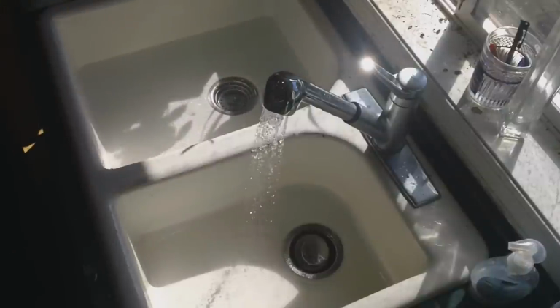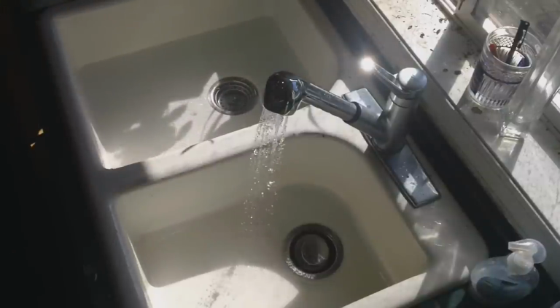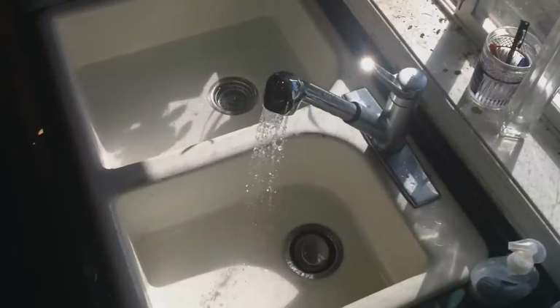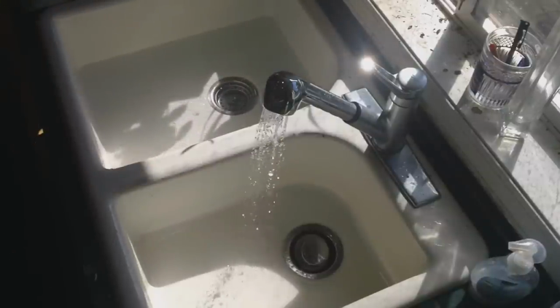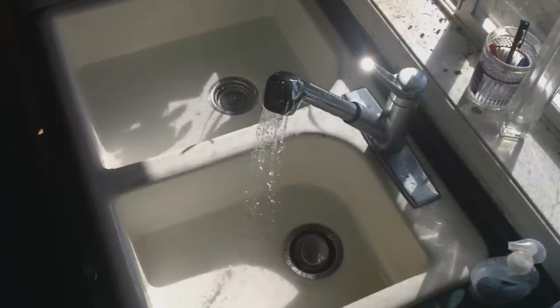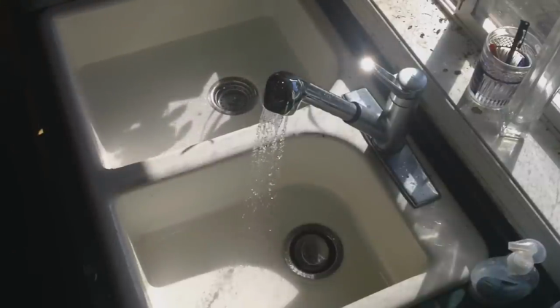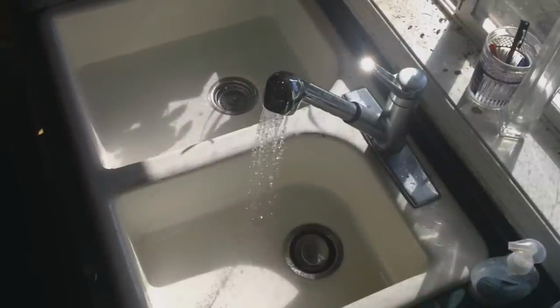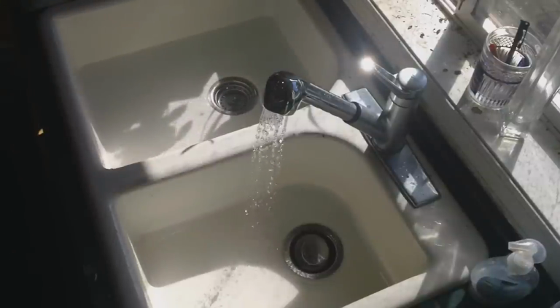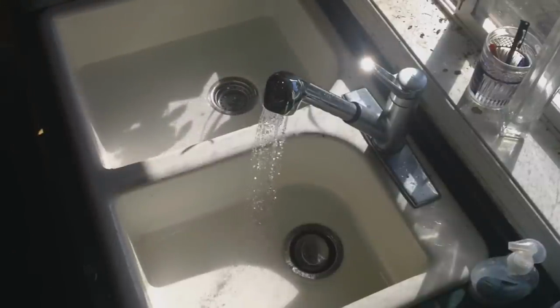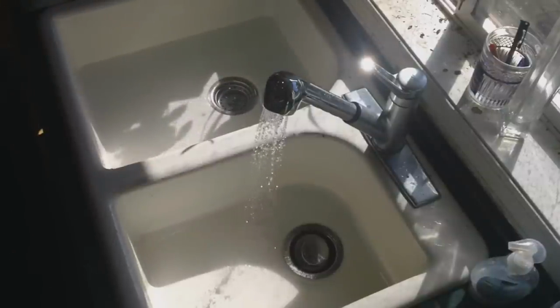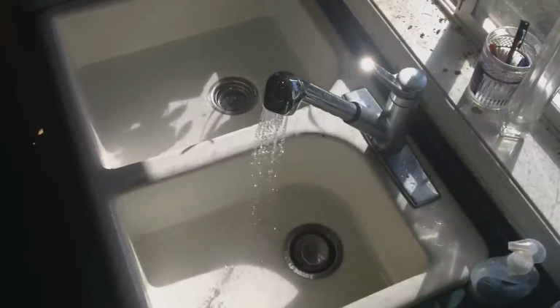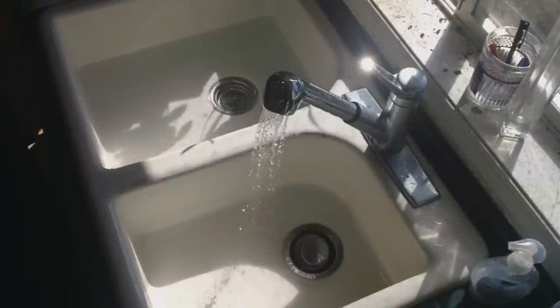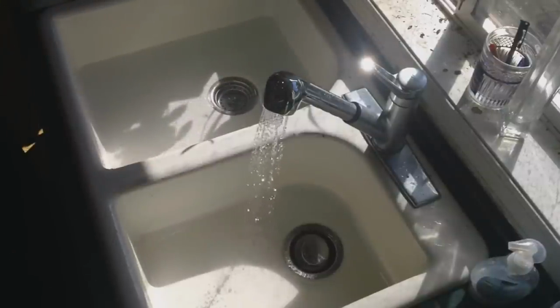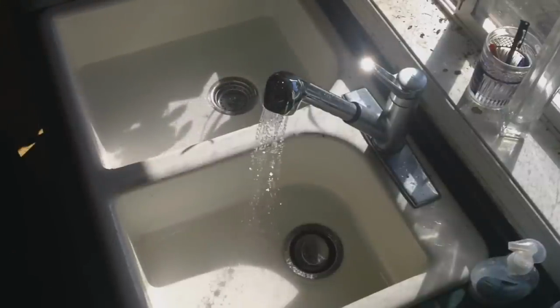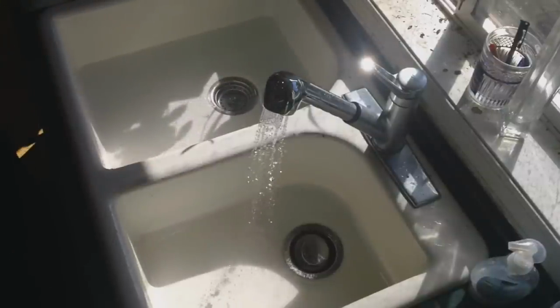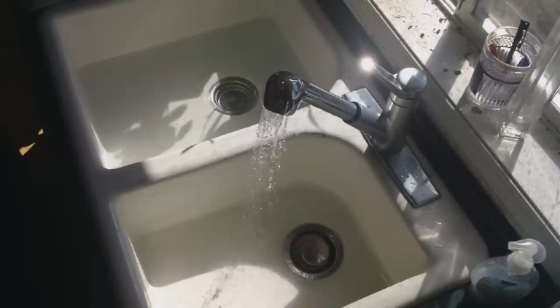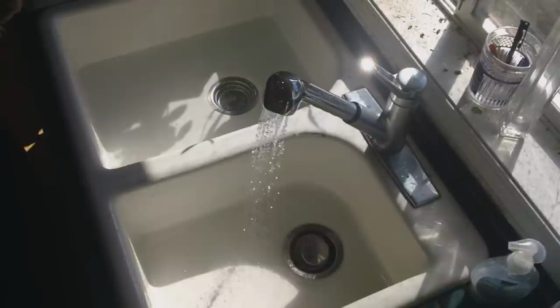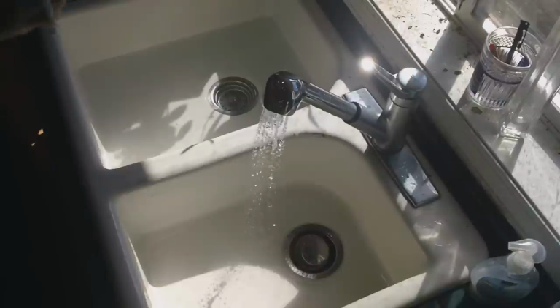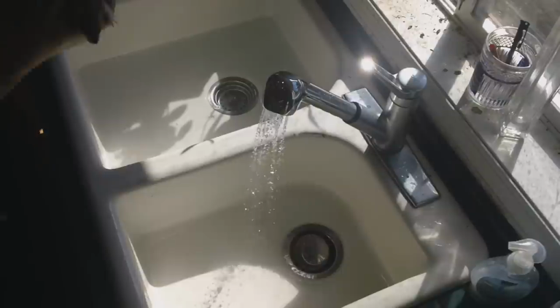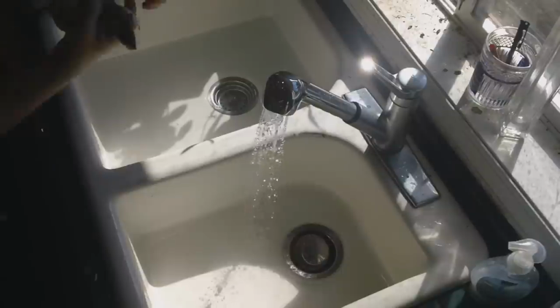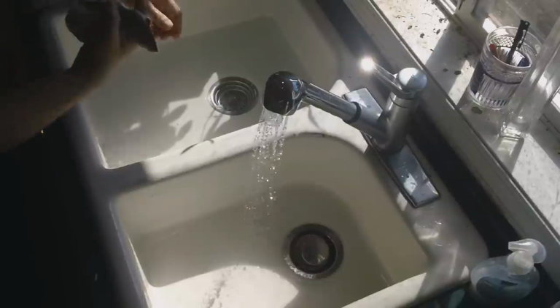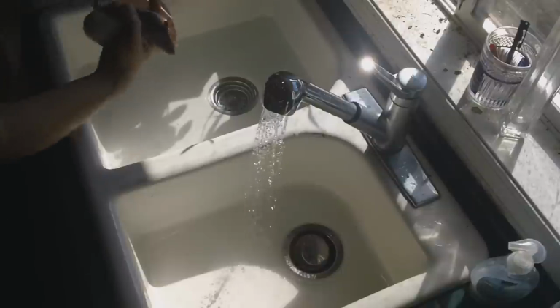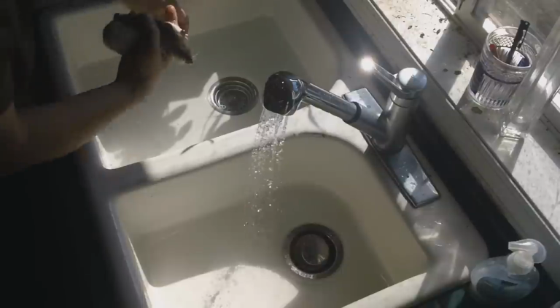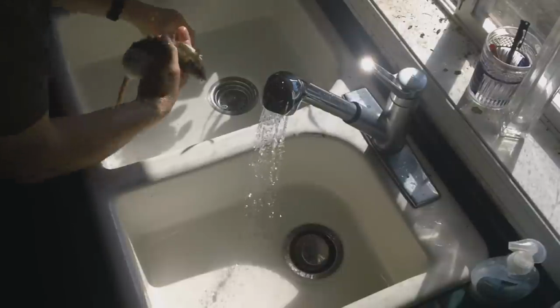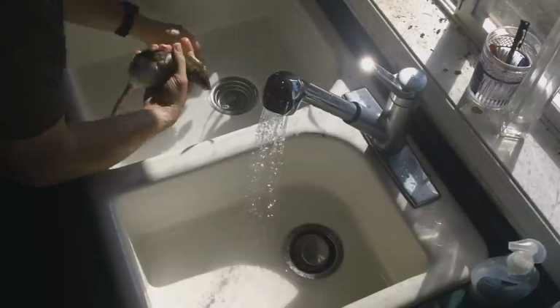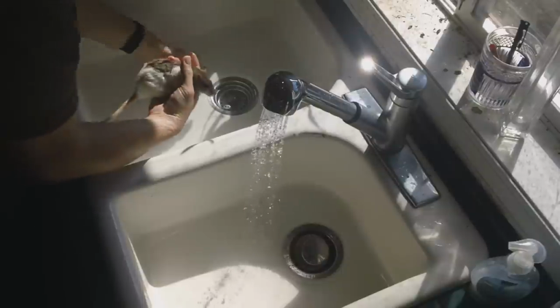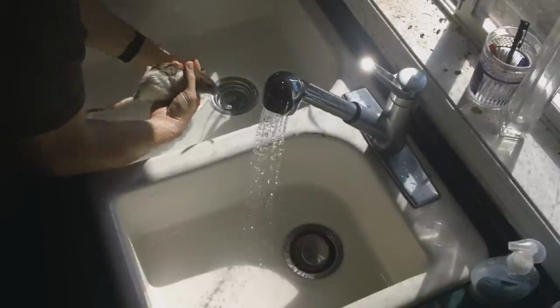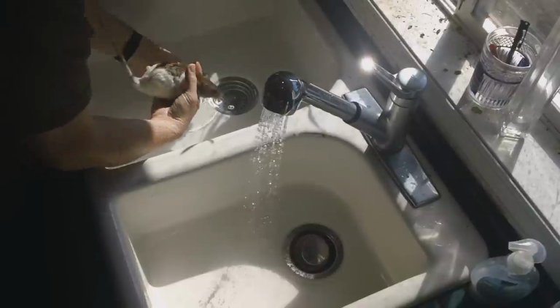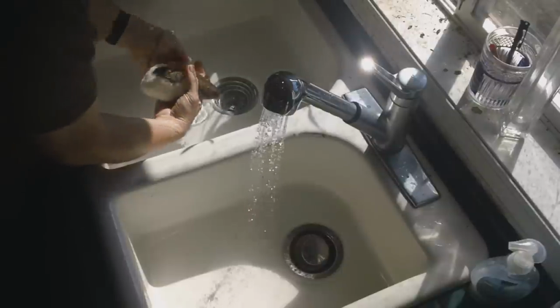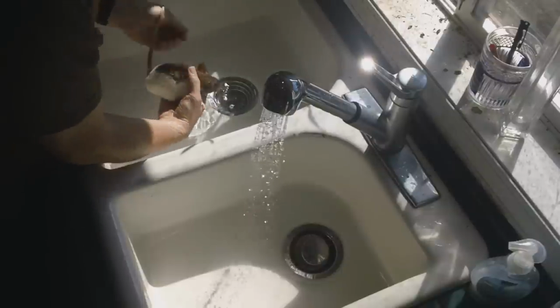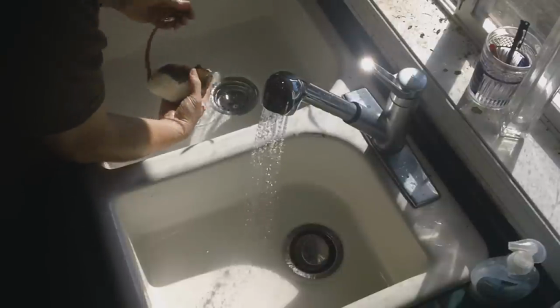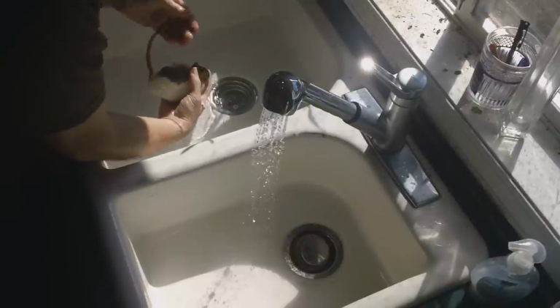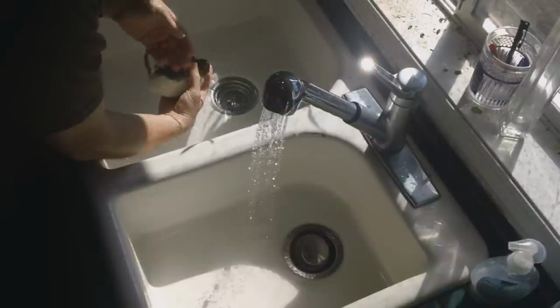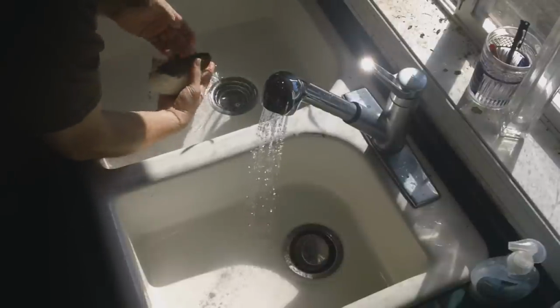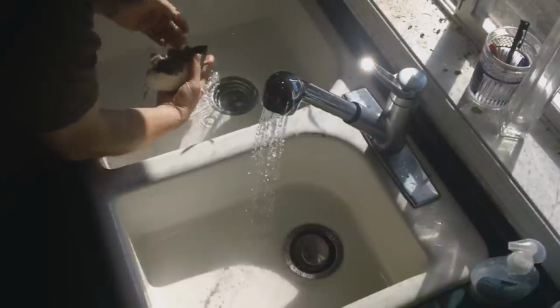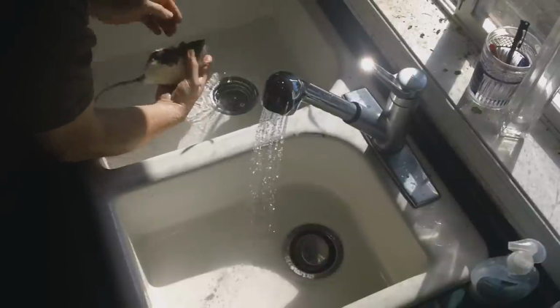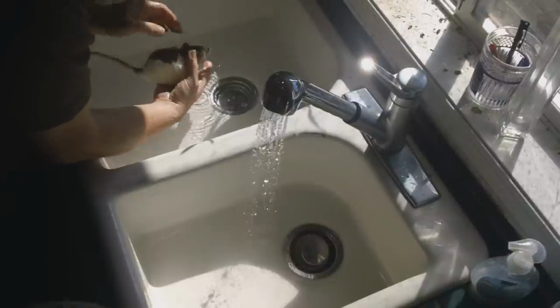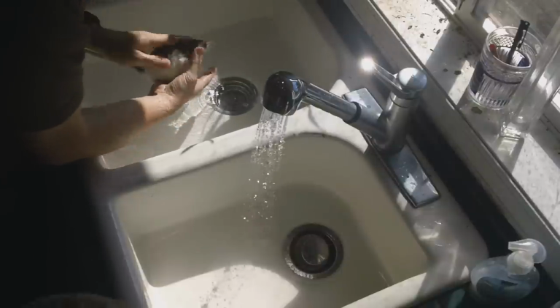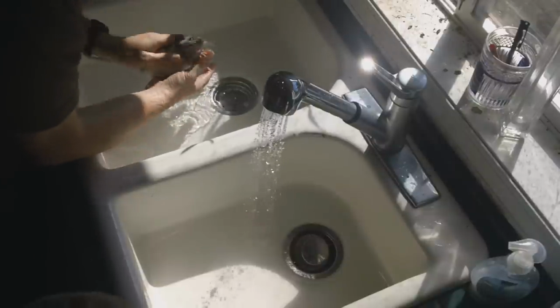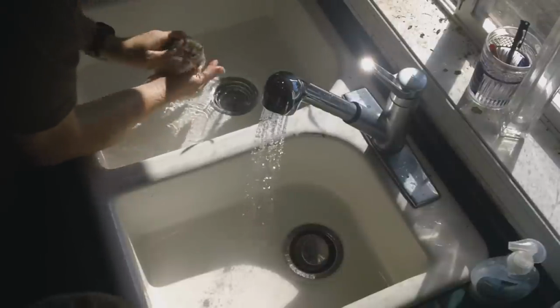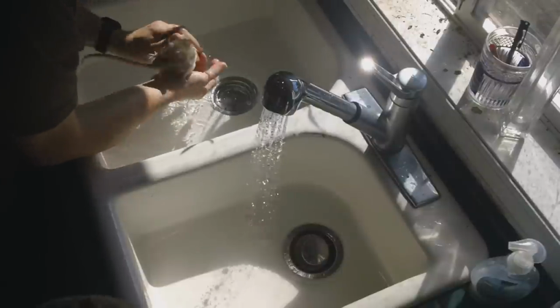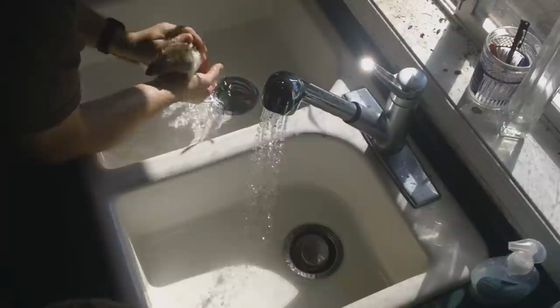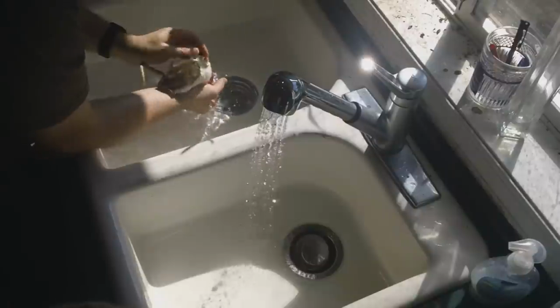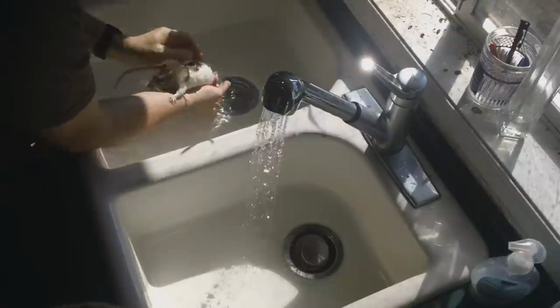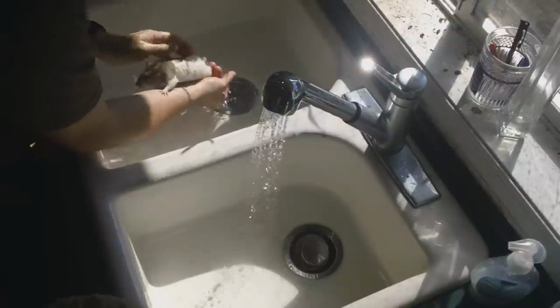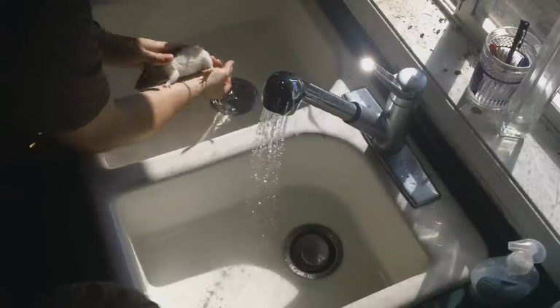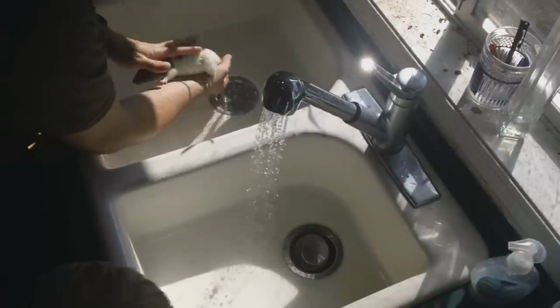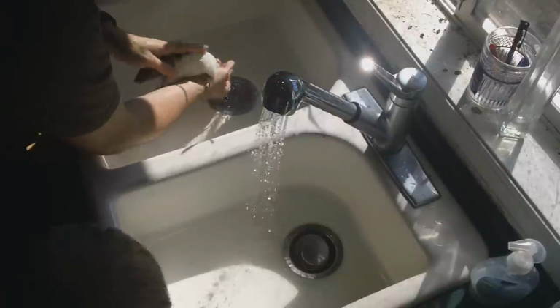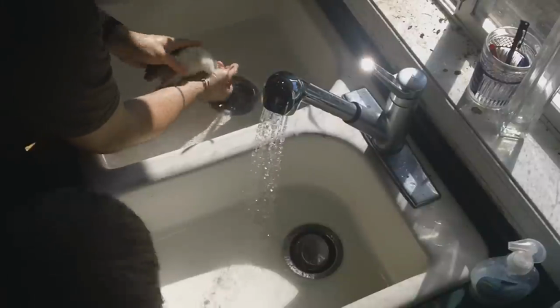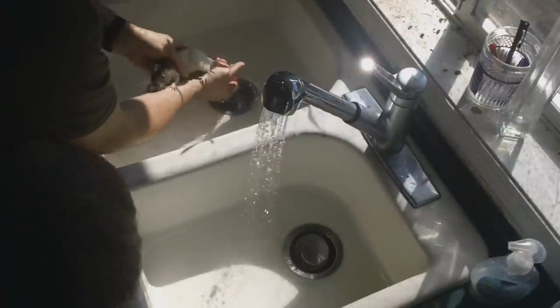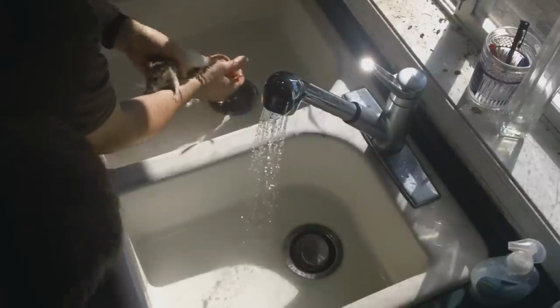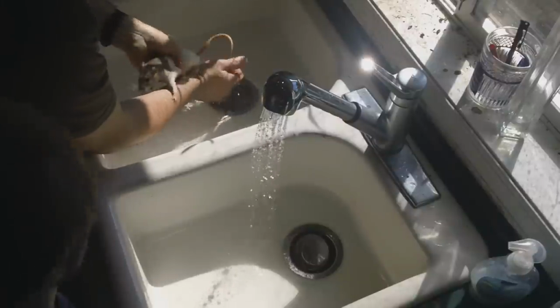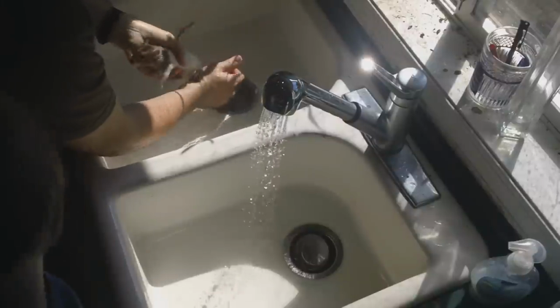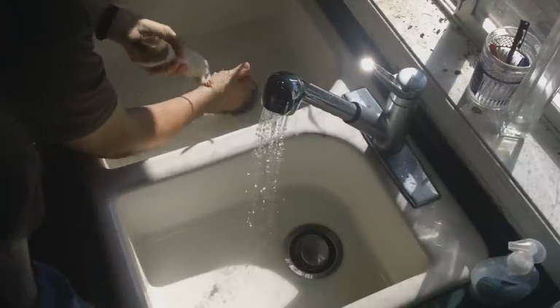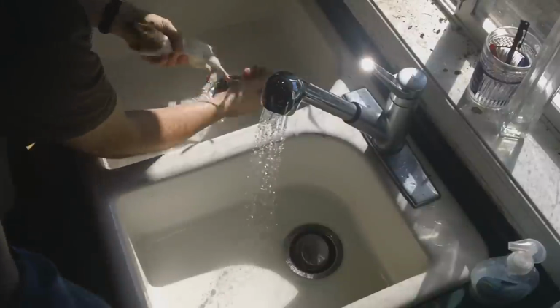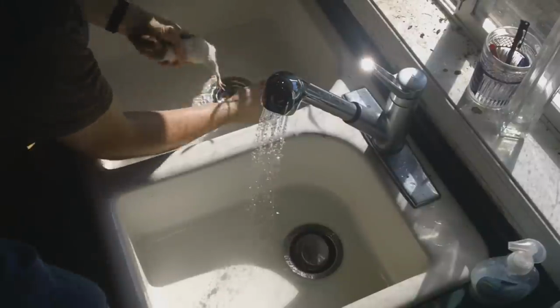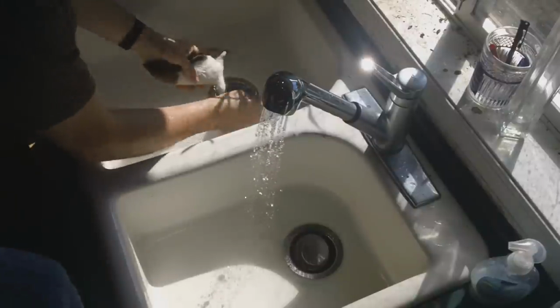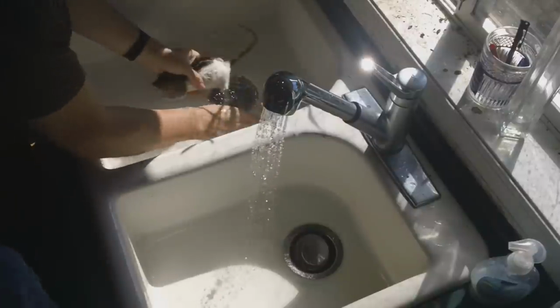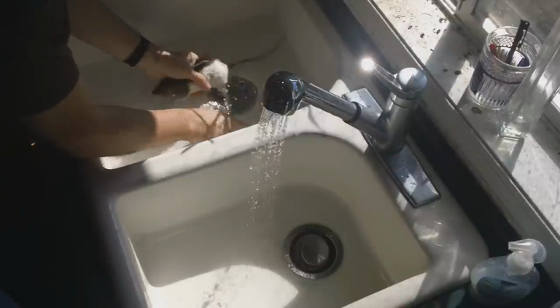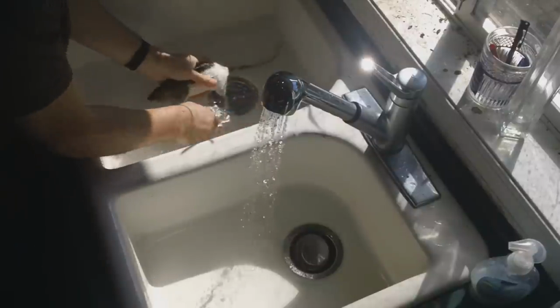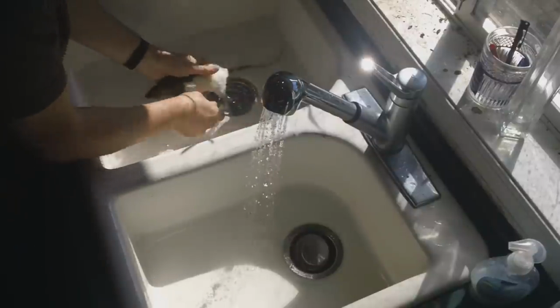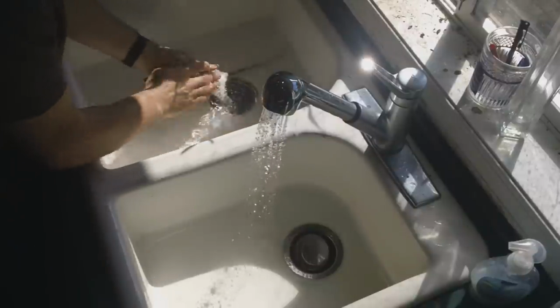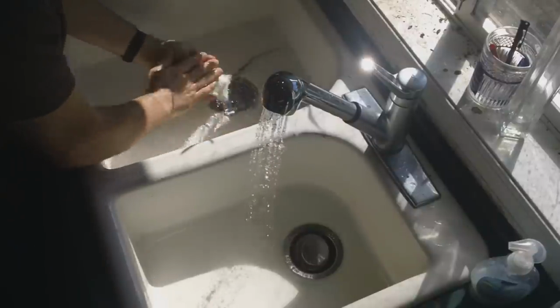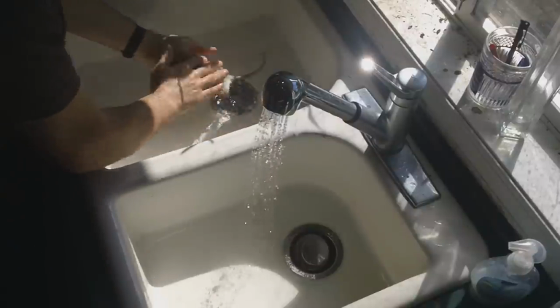Come here, Myrtle. I'm just going to get Myrtle a little wet here. Myrtle's not liking it too much either.